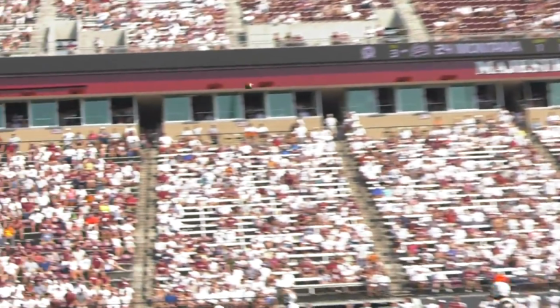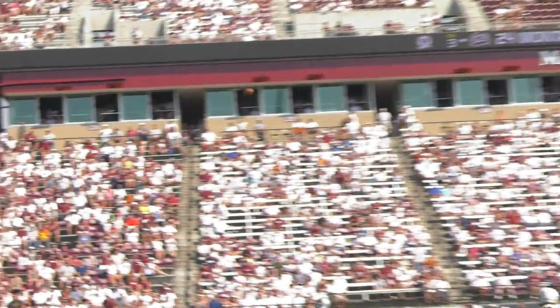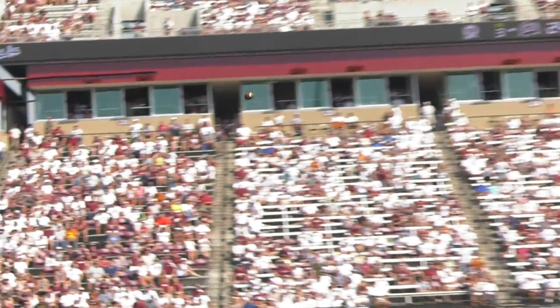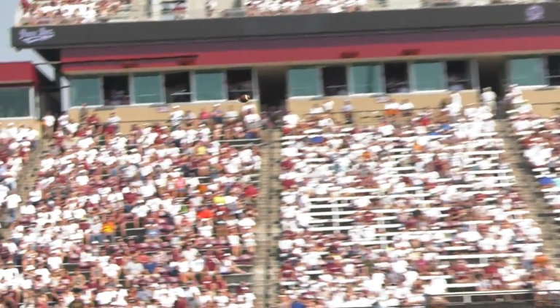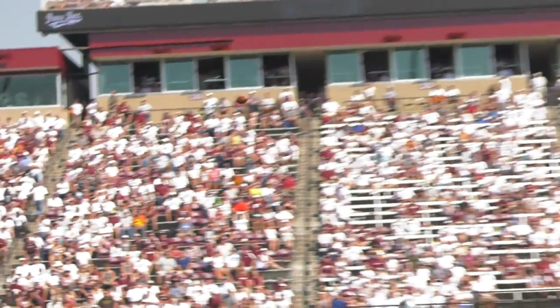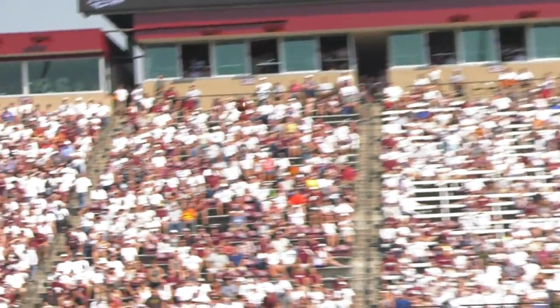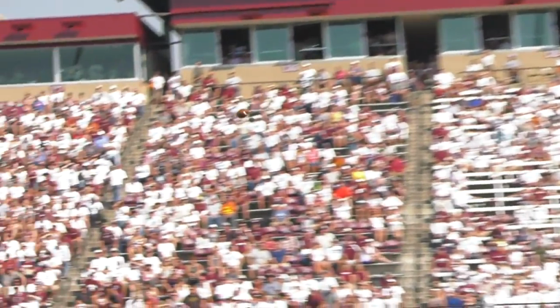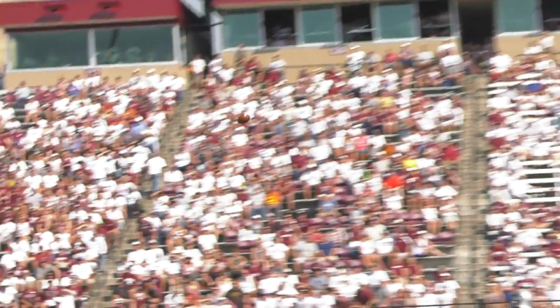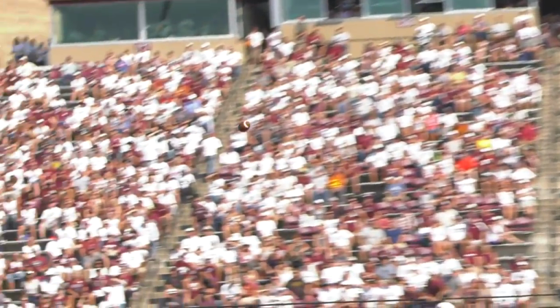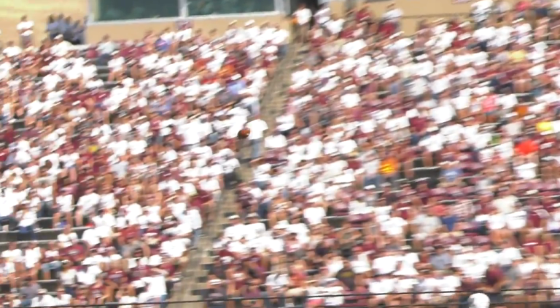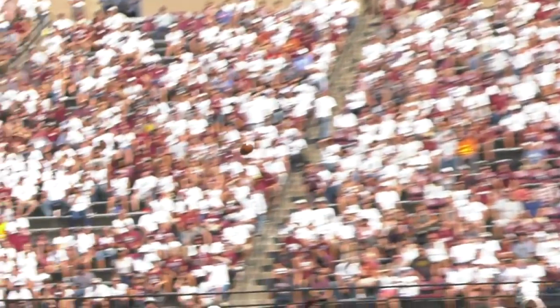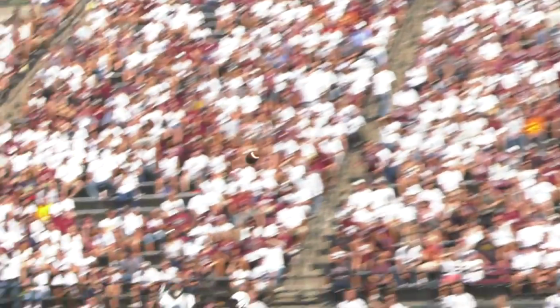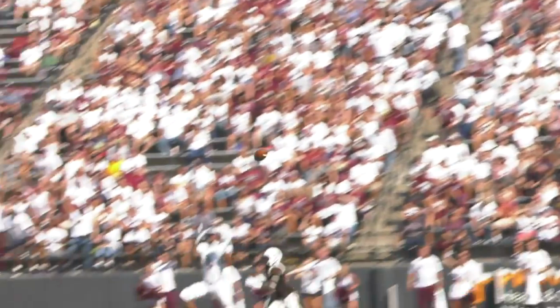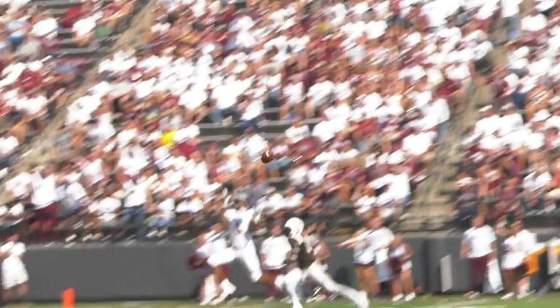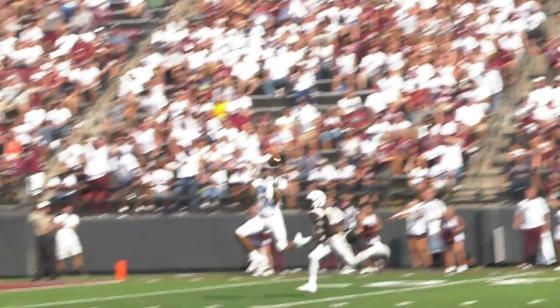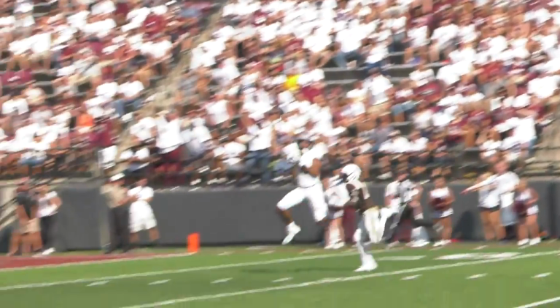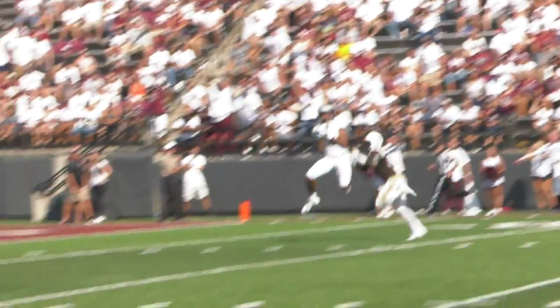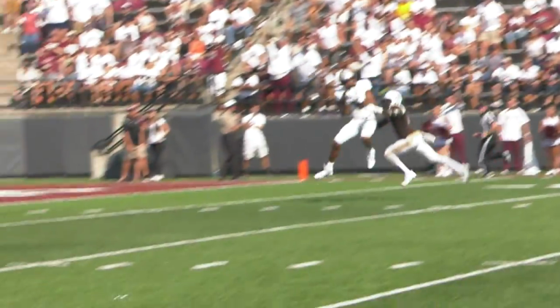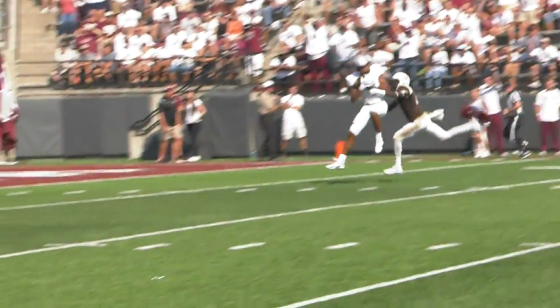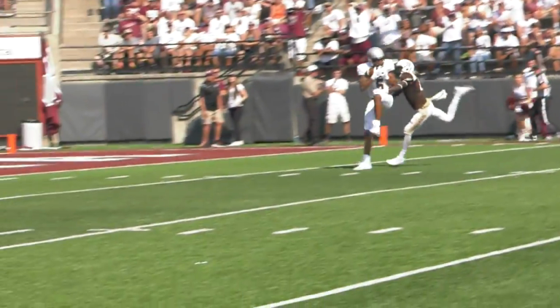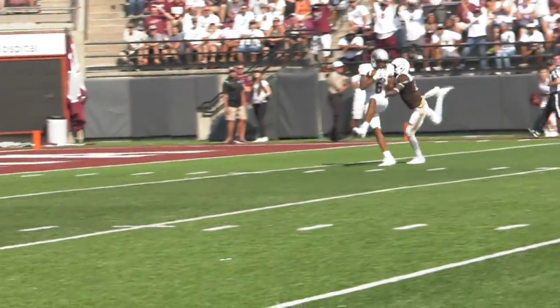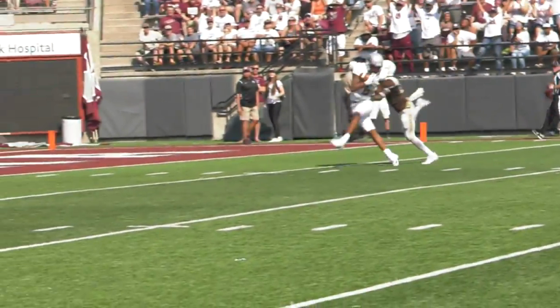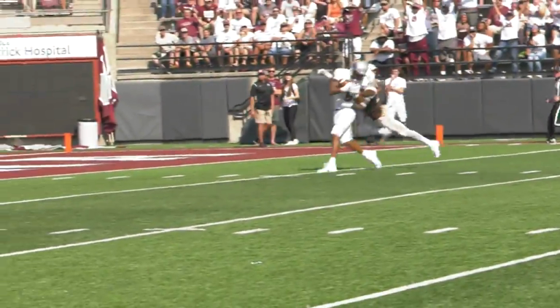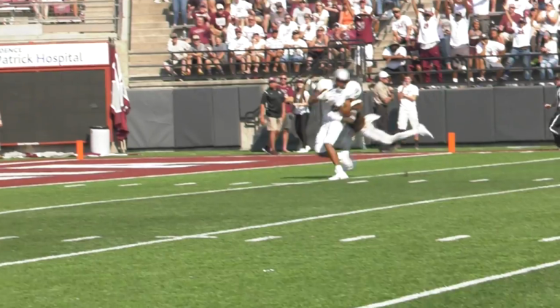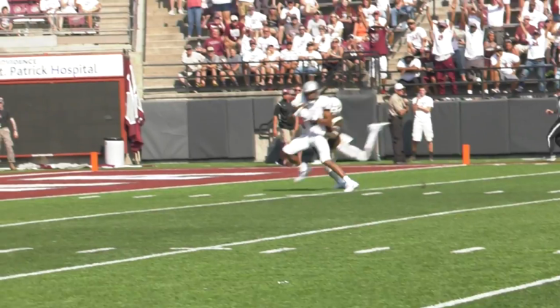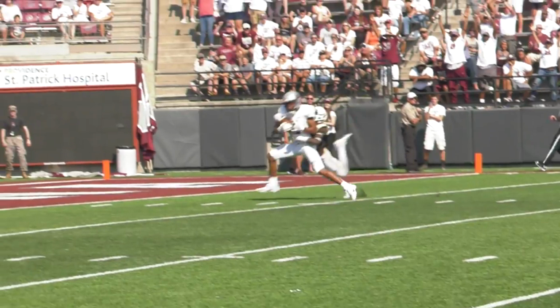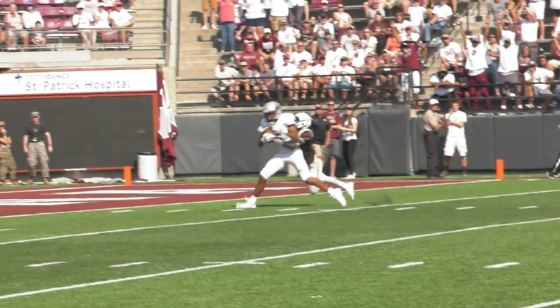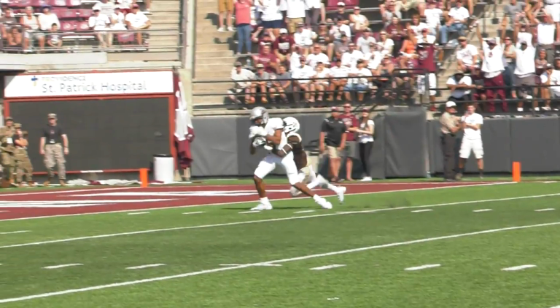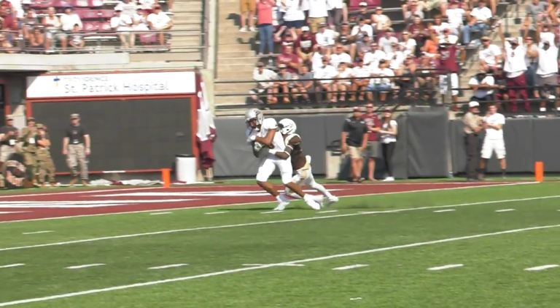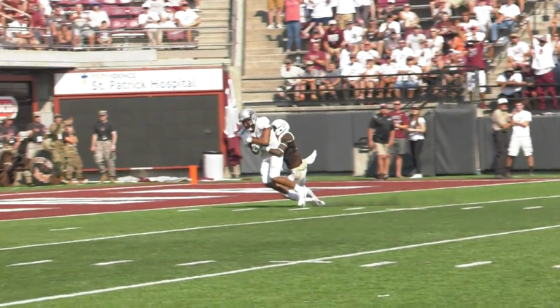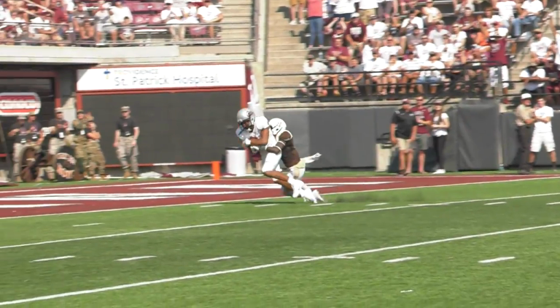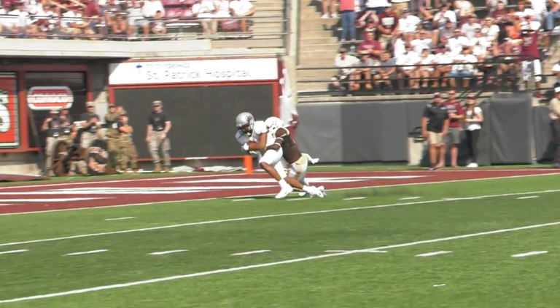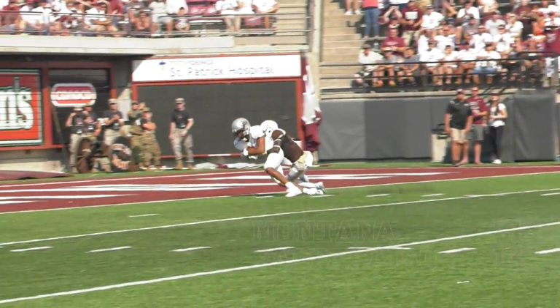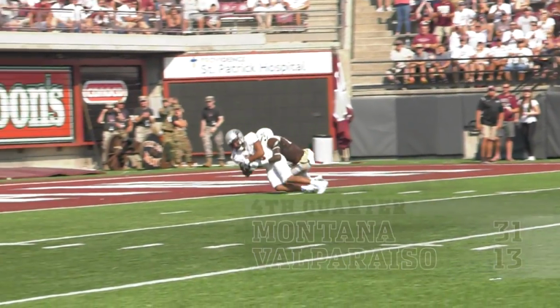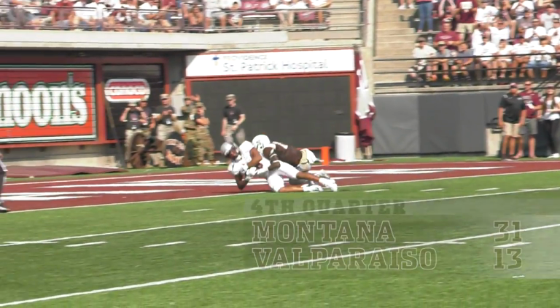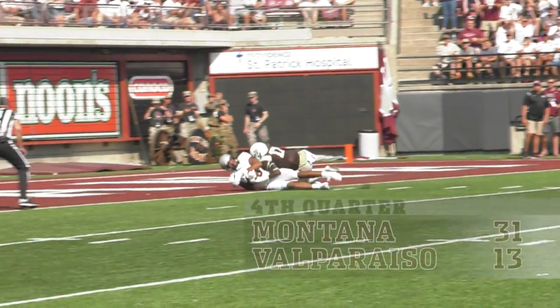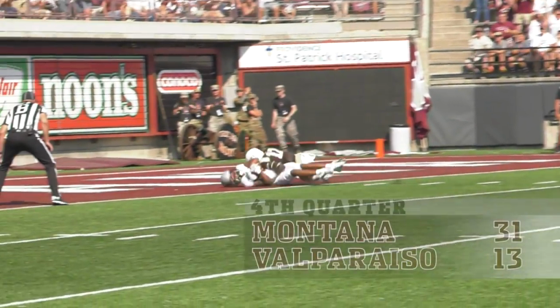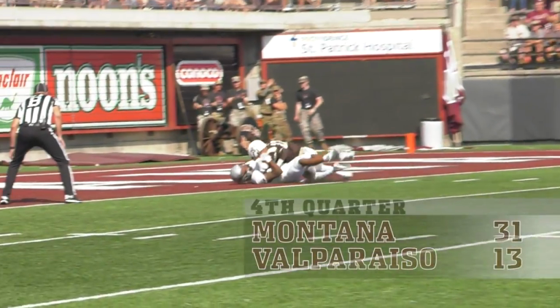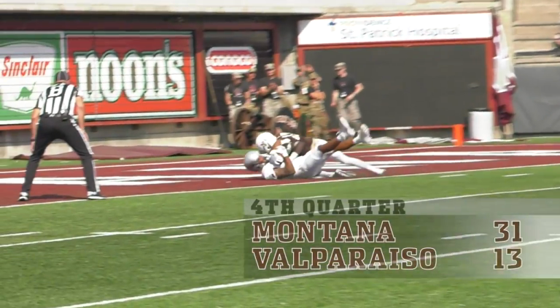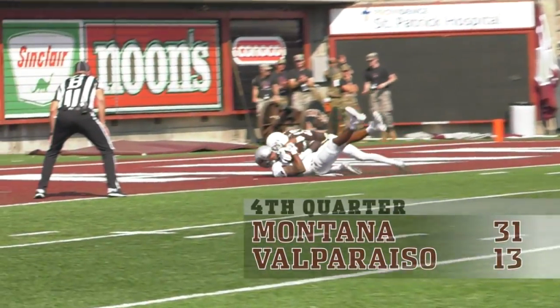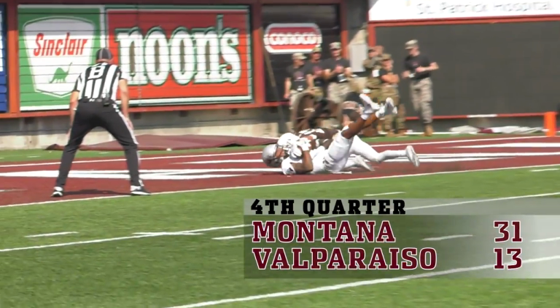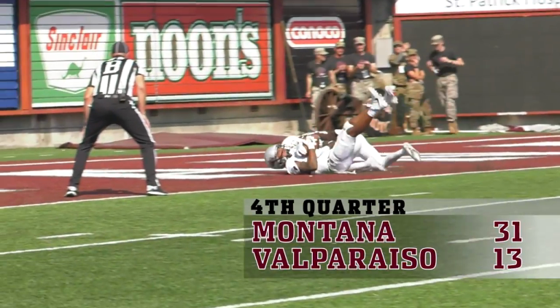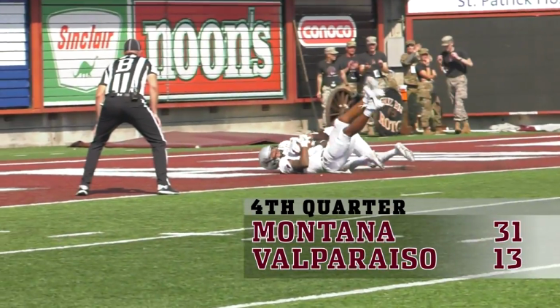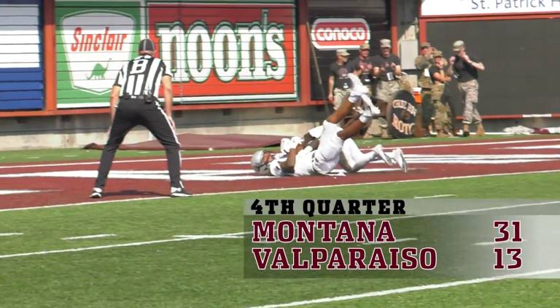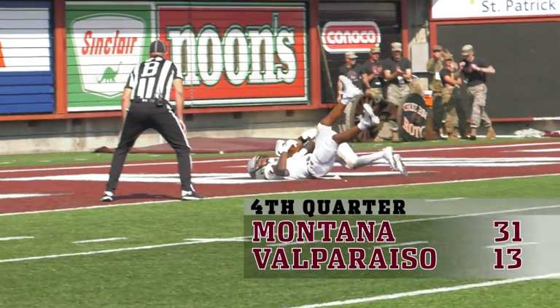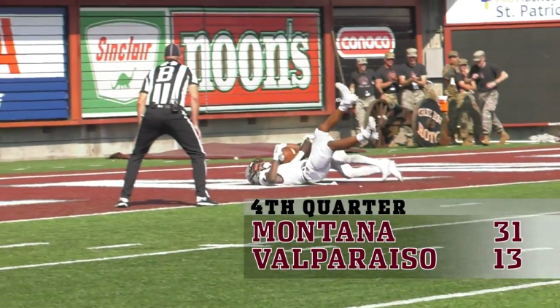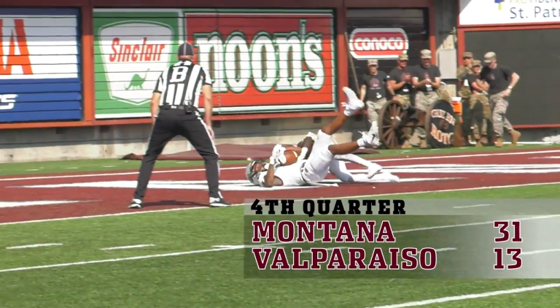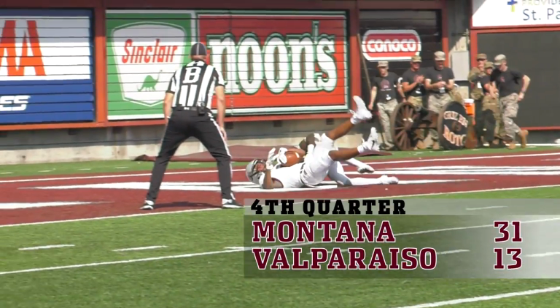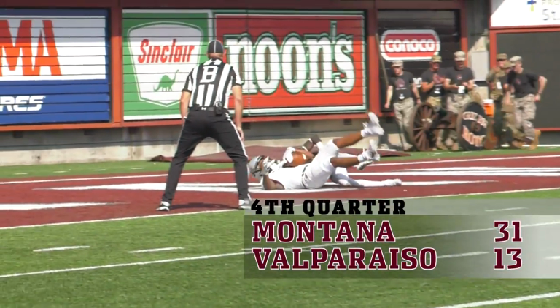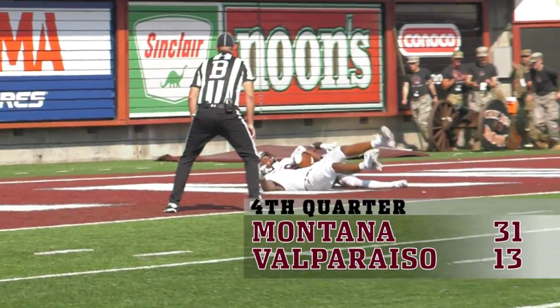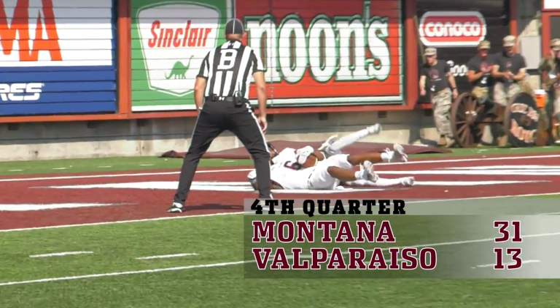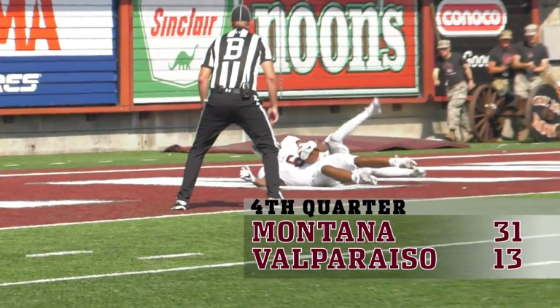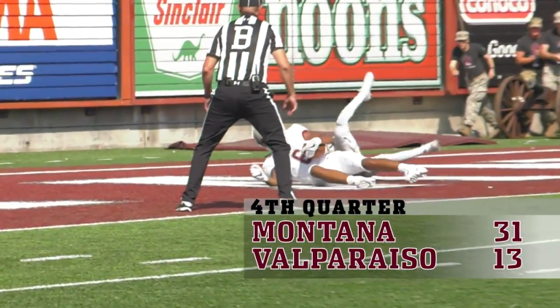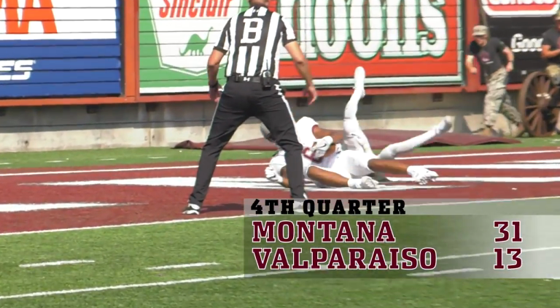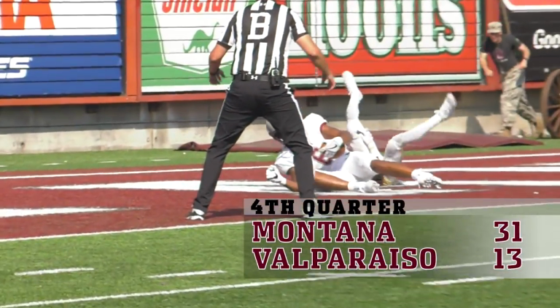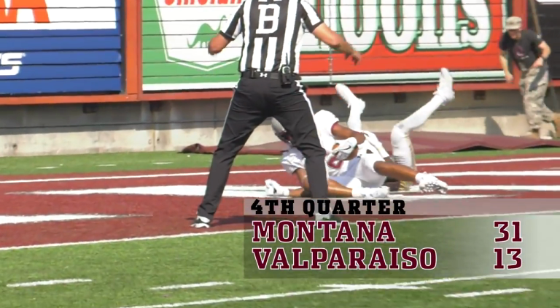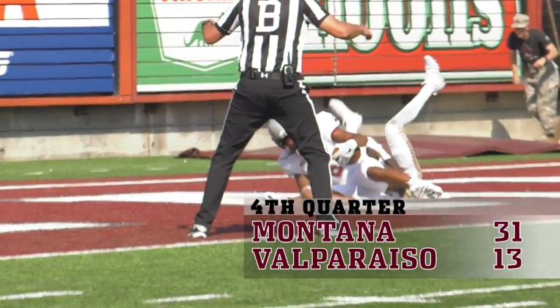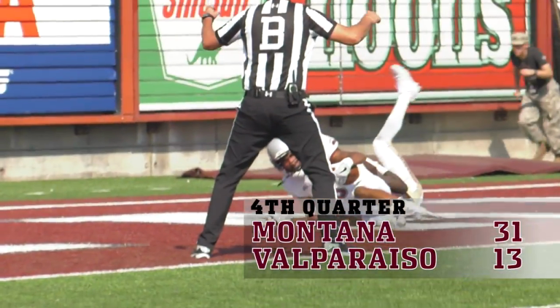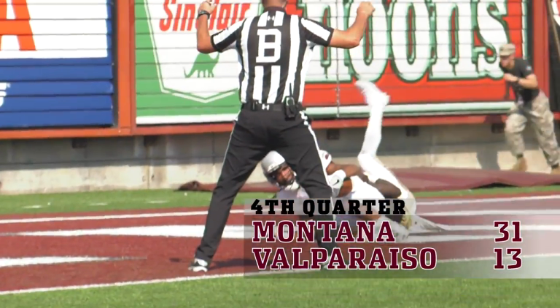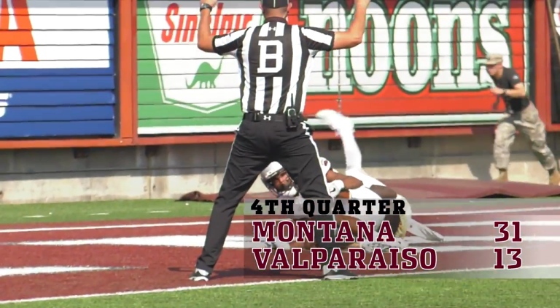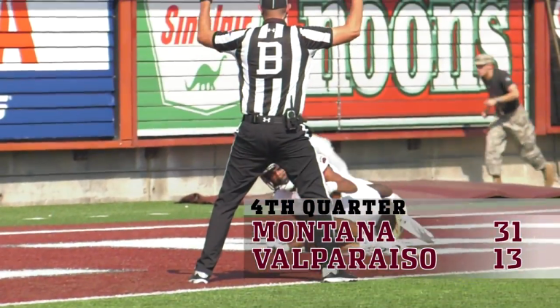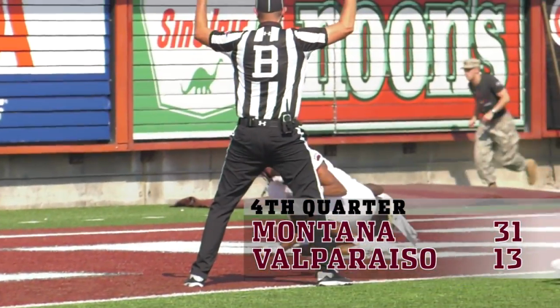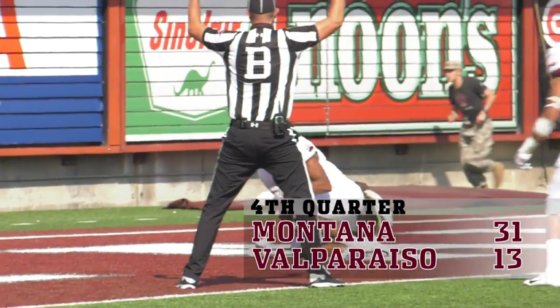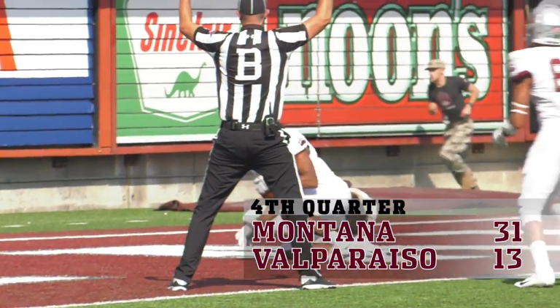Going for it all up top. It's Keenan Kerr. Got it — he makes the catch. He's into the end zone. Touchdown, Montana!